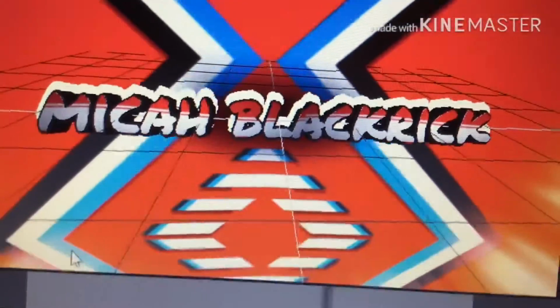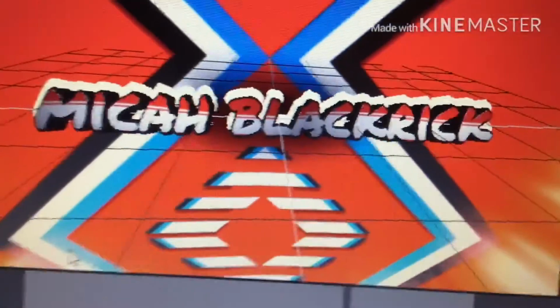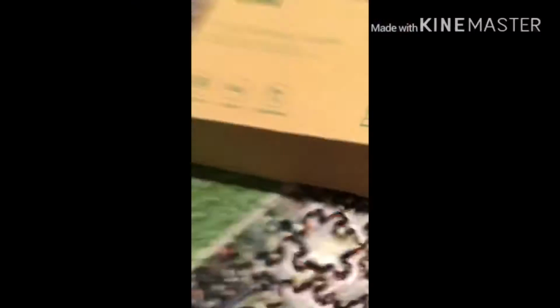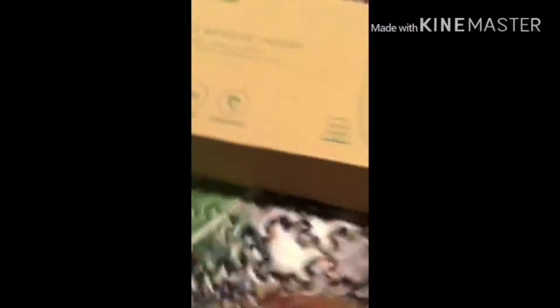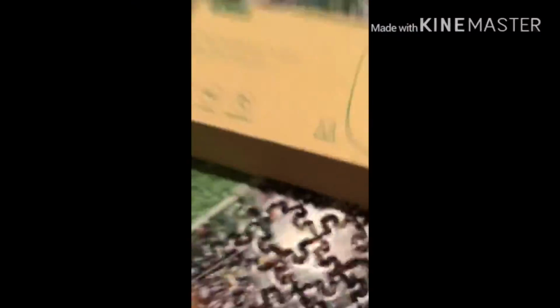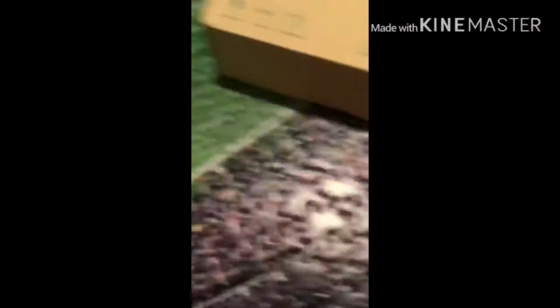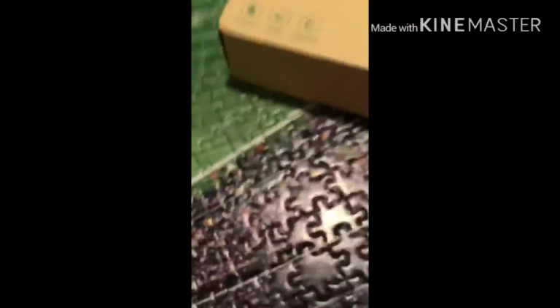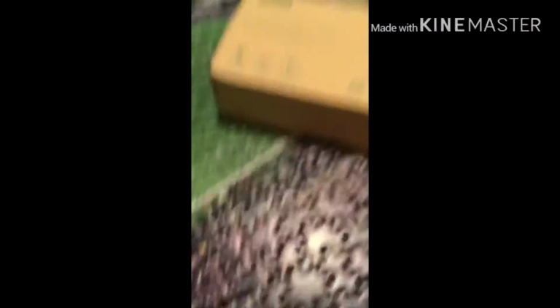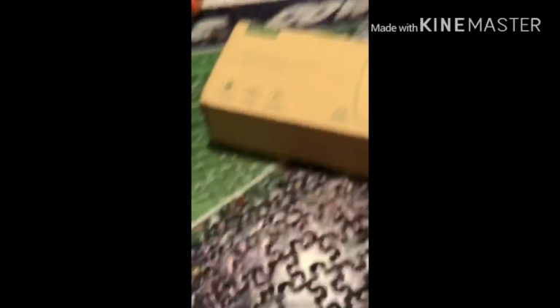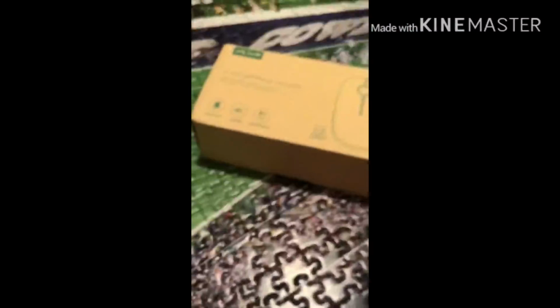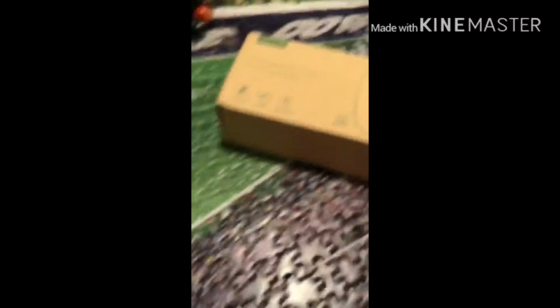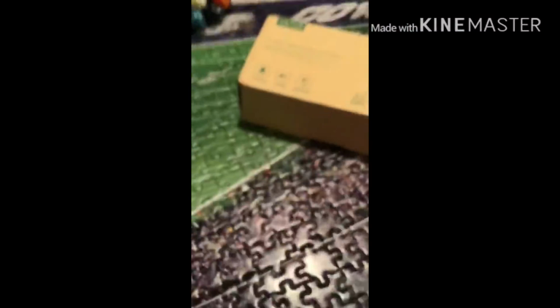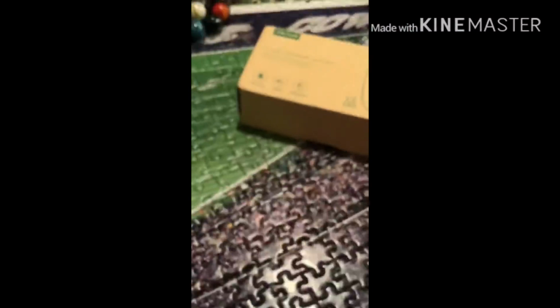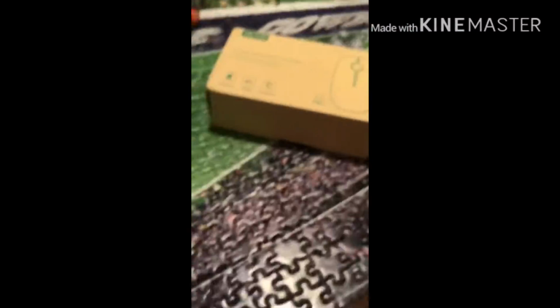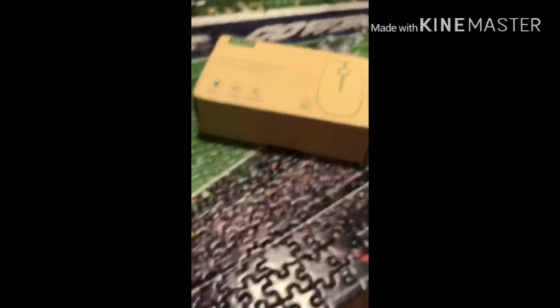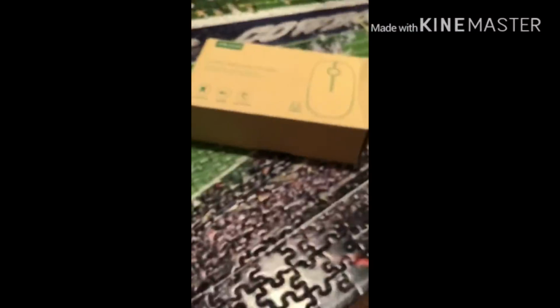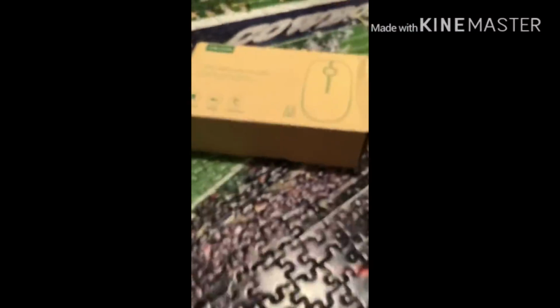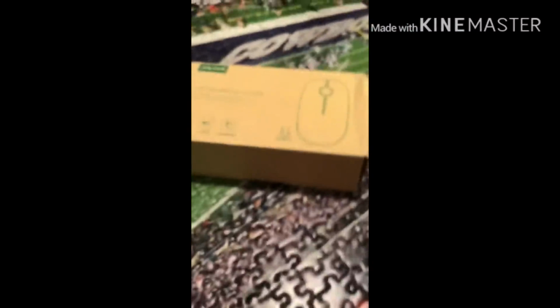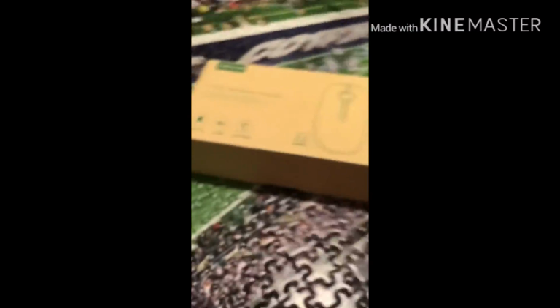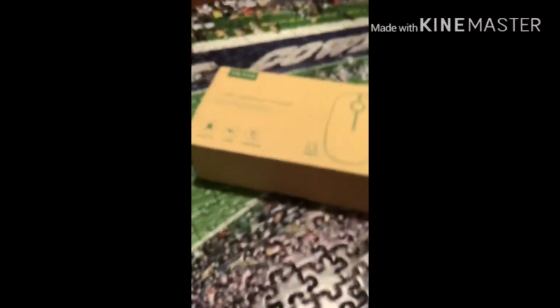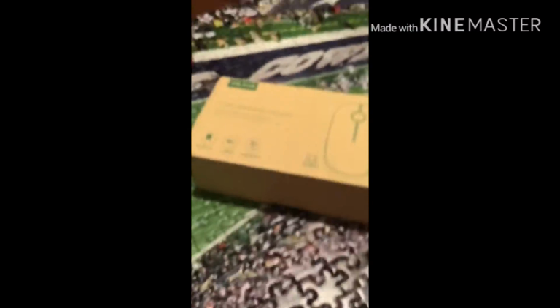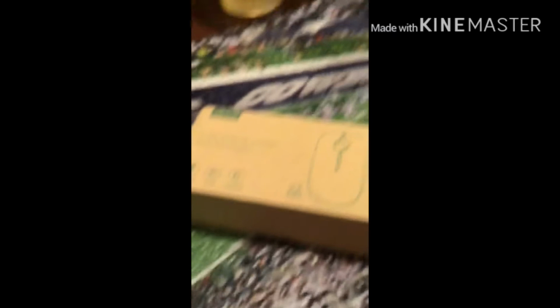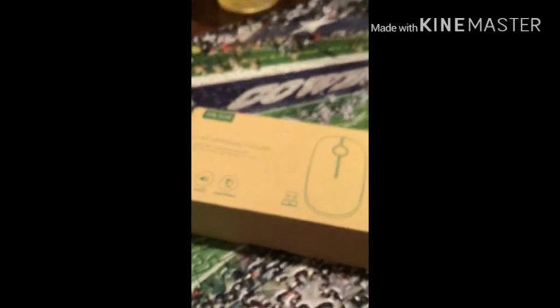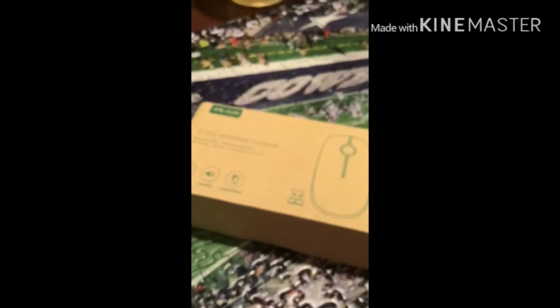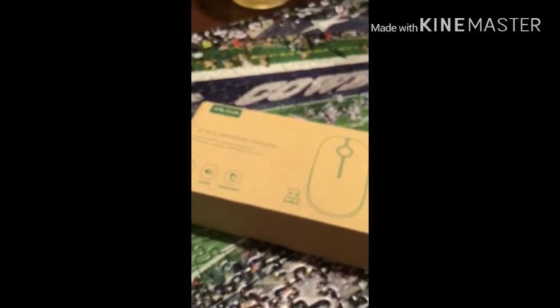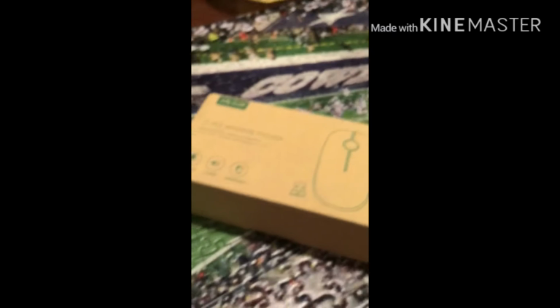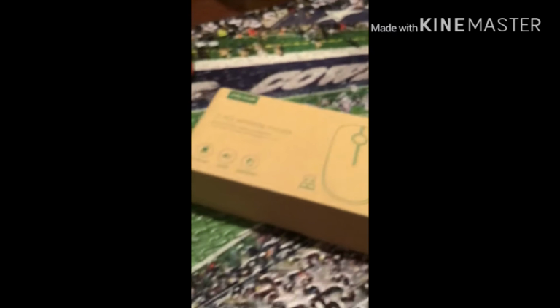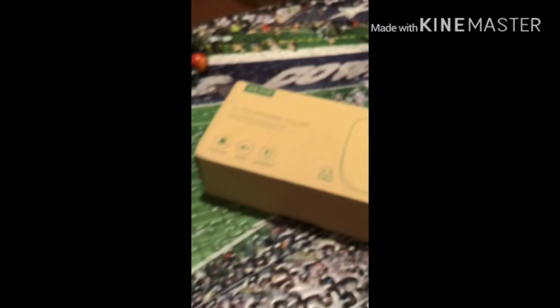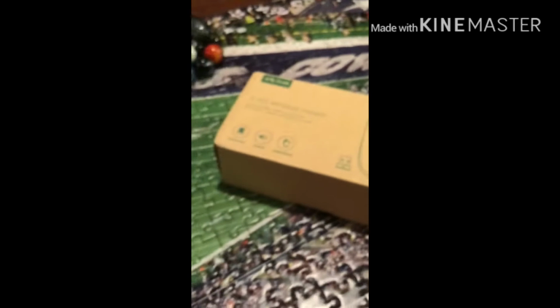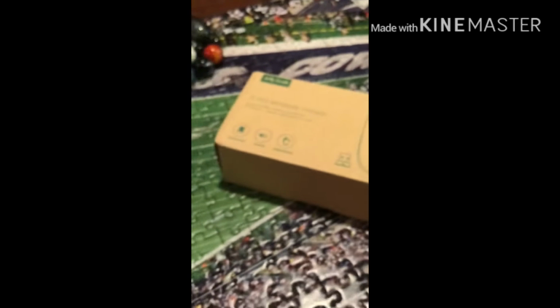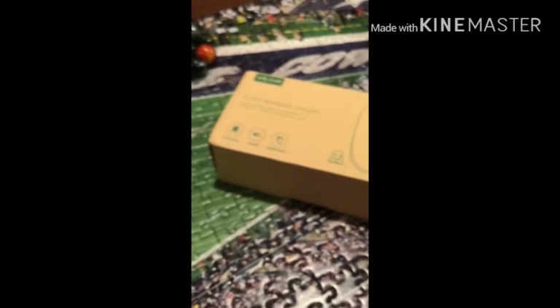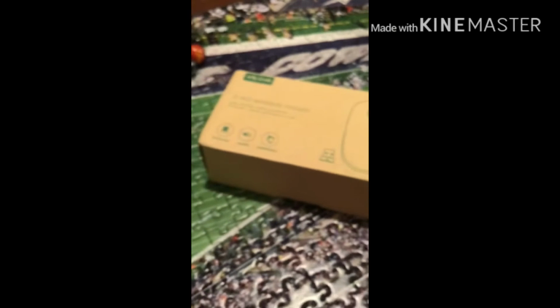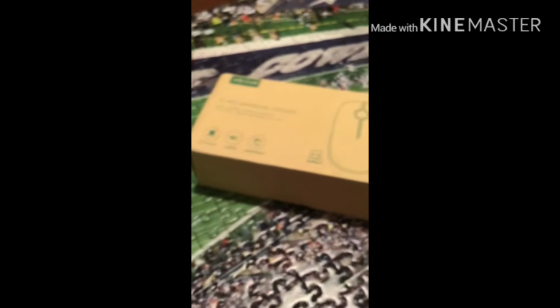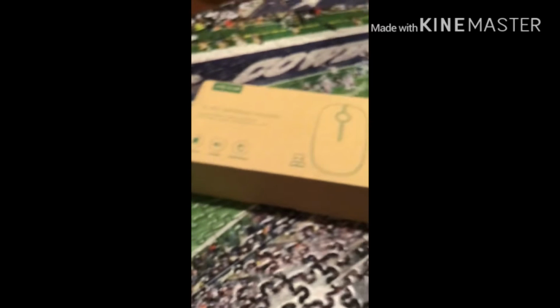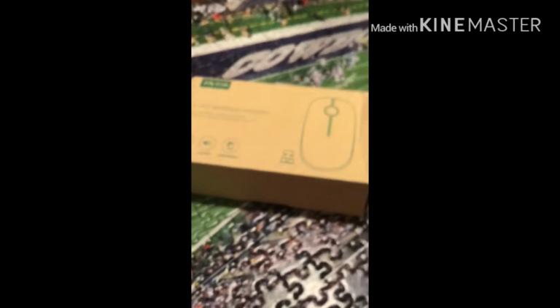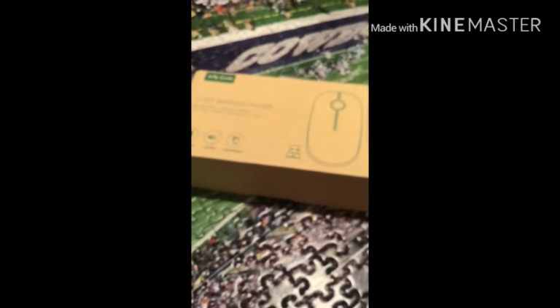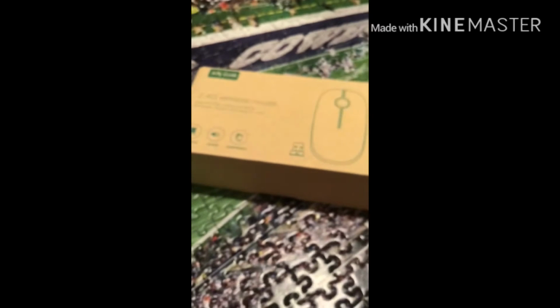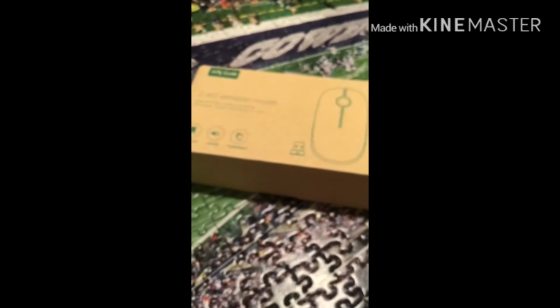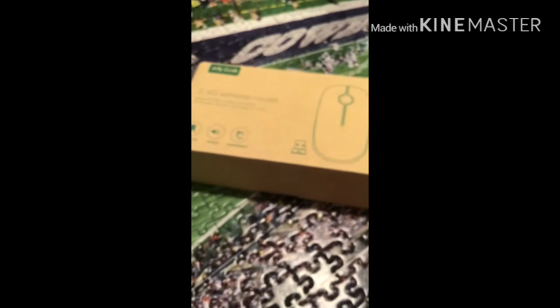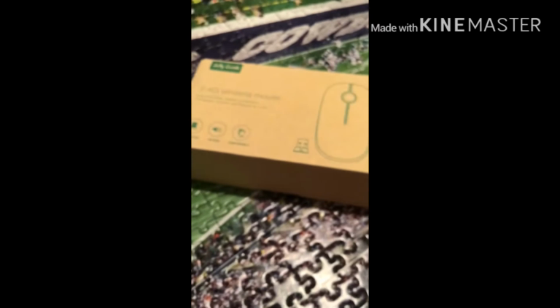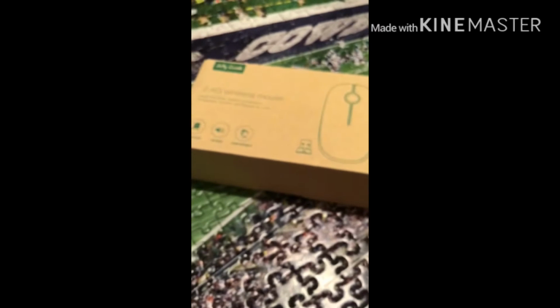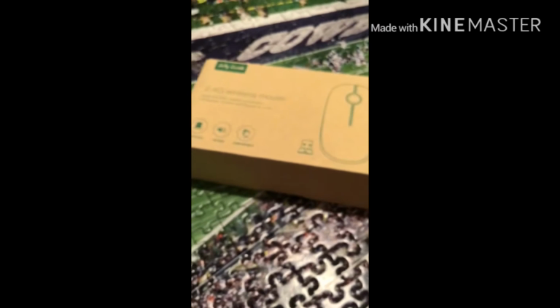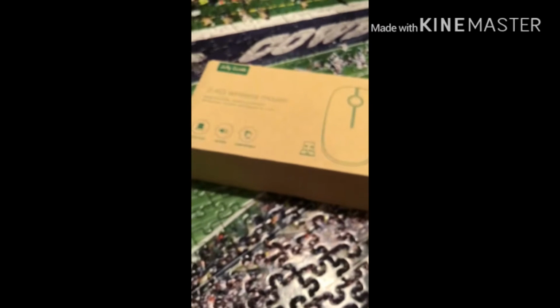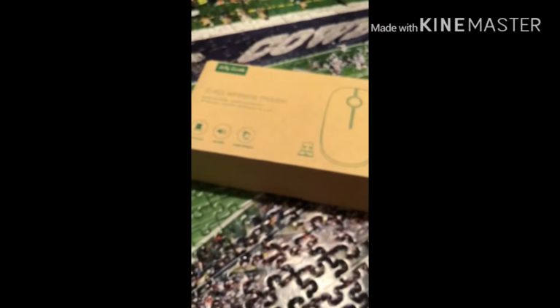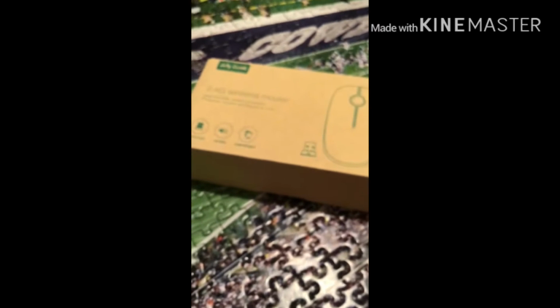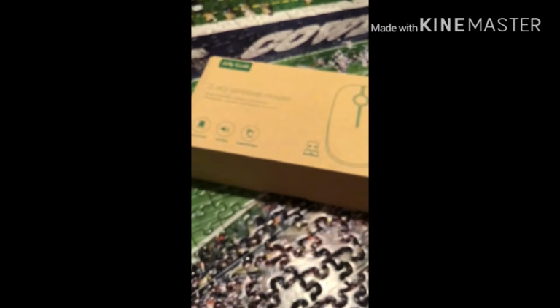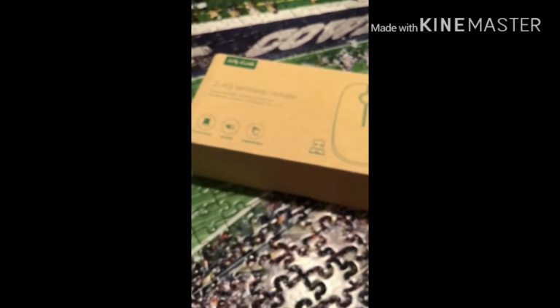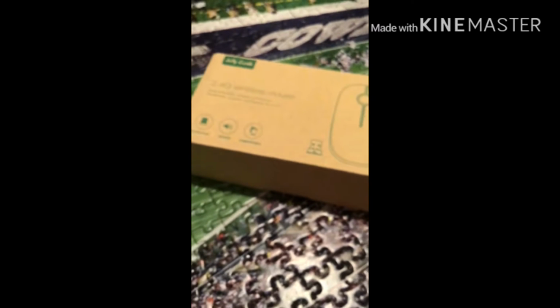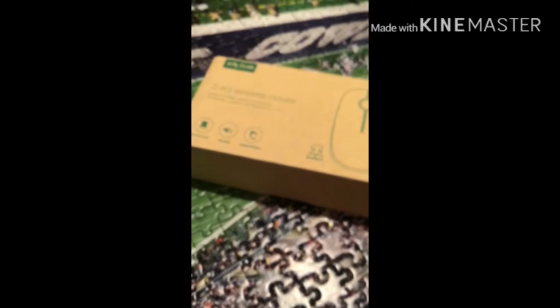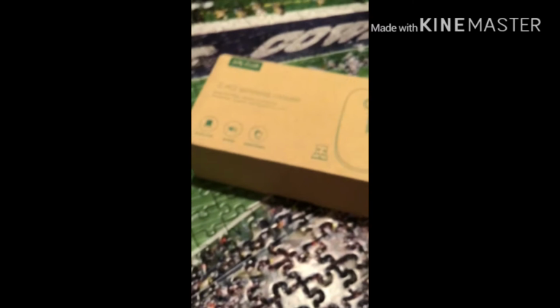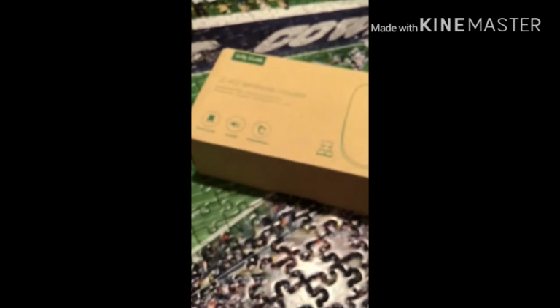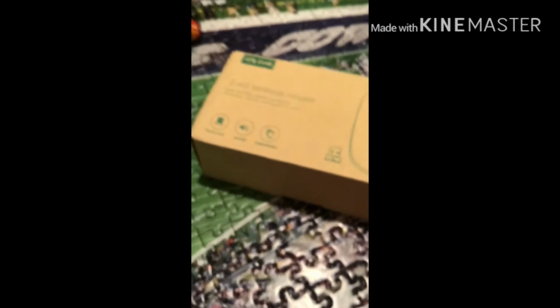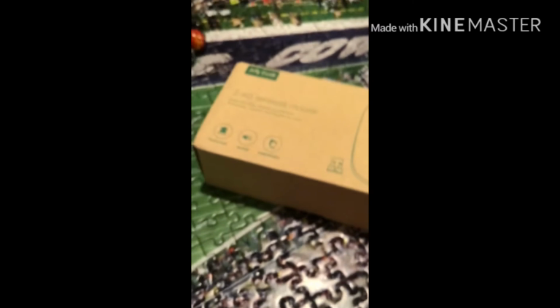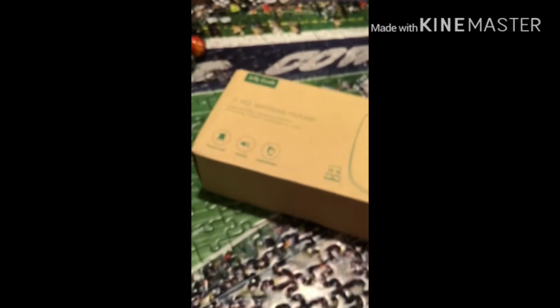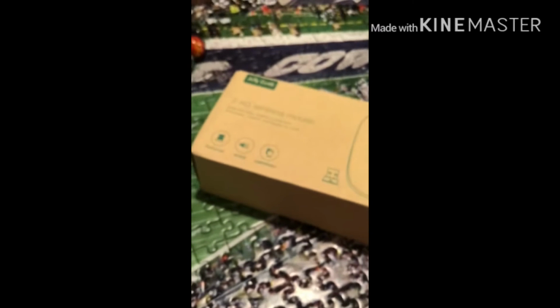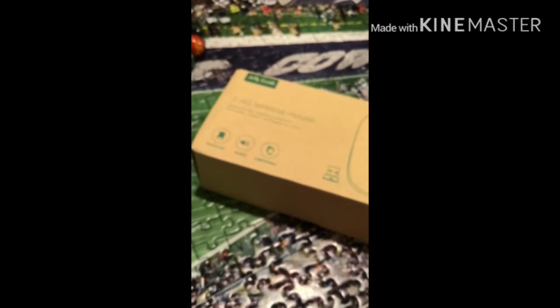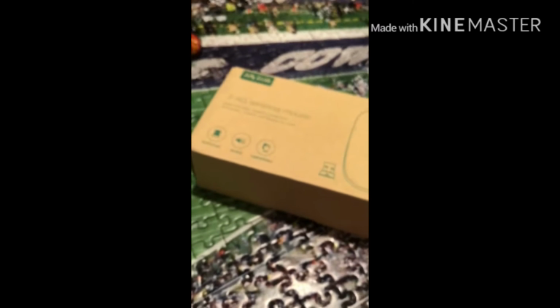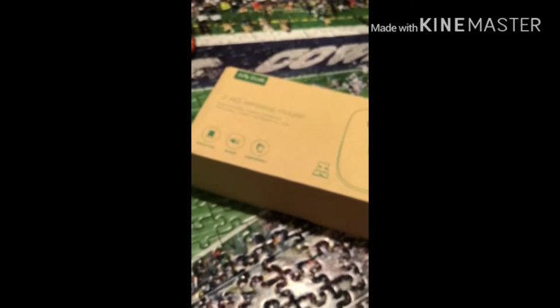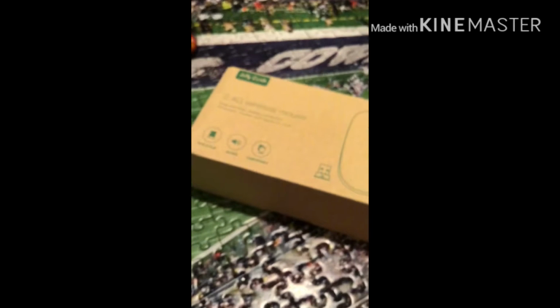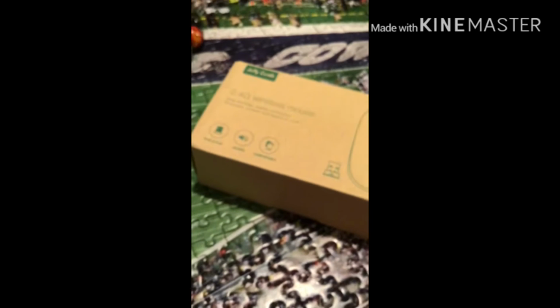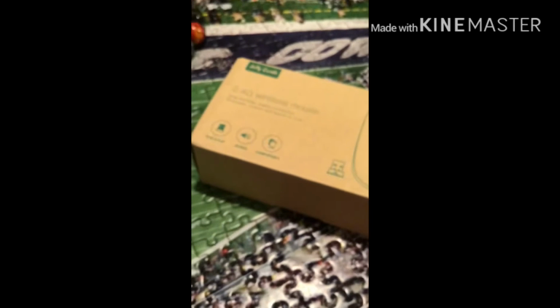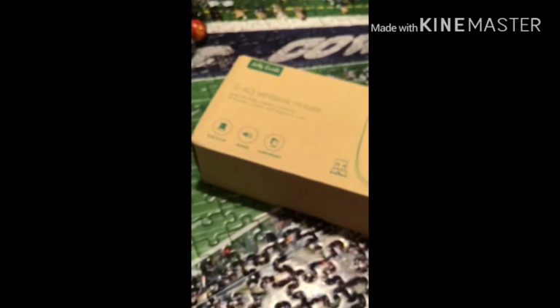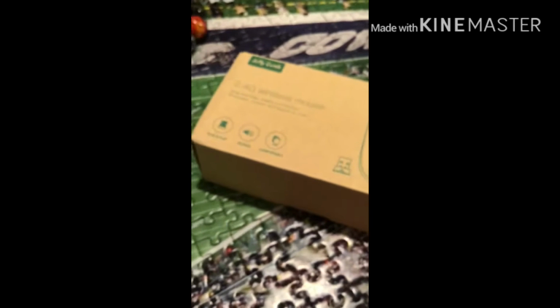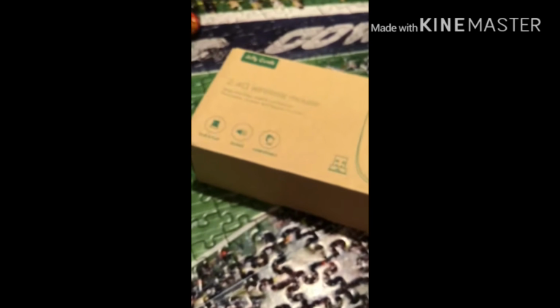Hello guys, back with another video. I decided to put the mouse back in the case and do an unboxing with this thing.